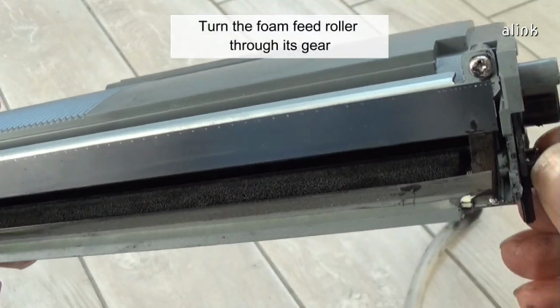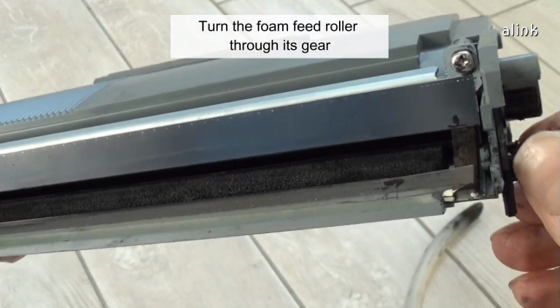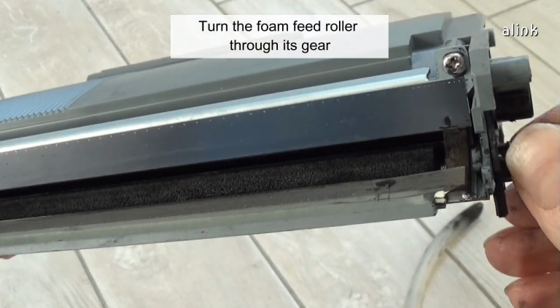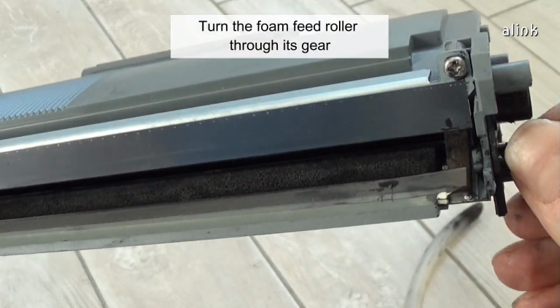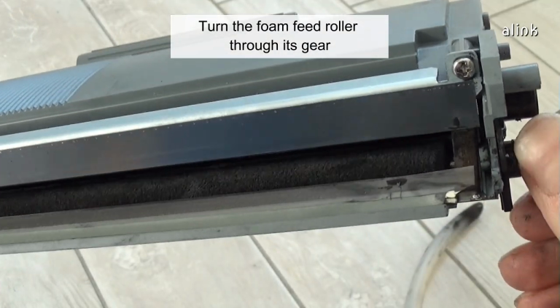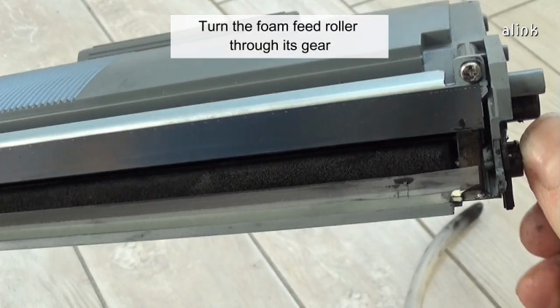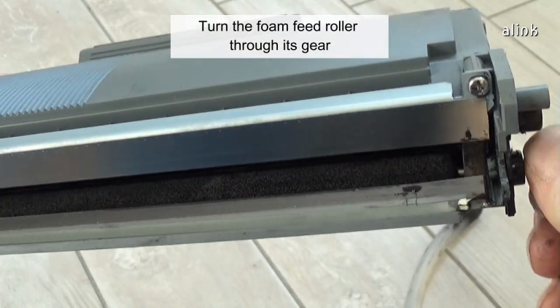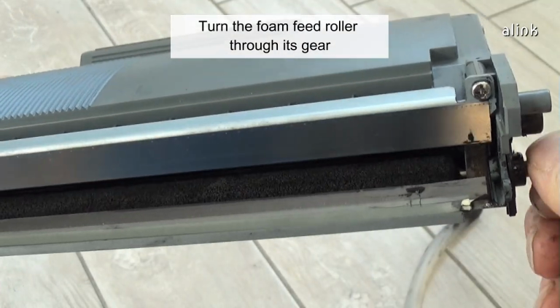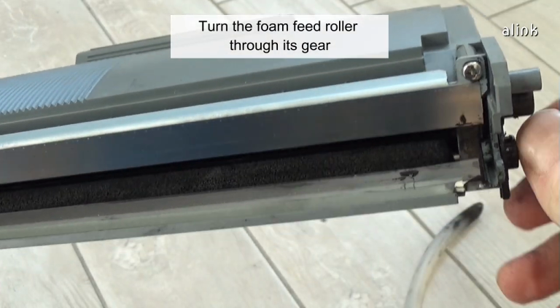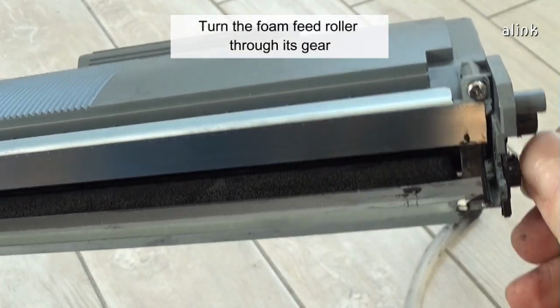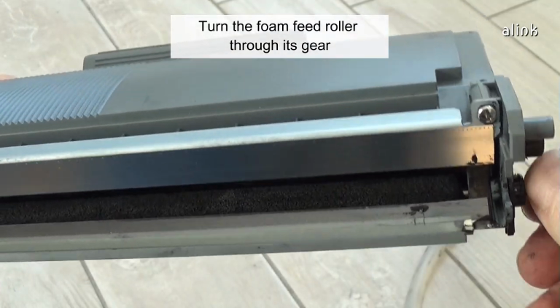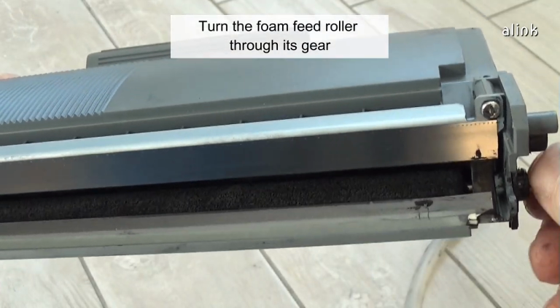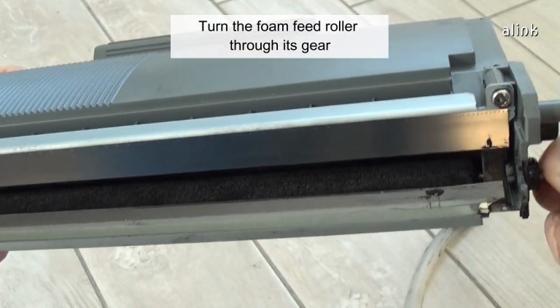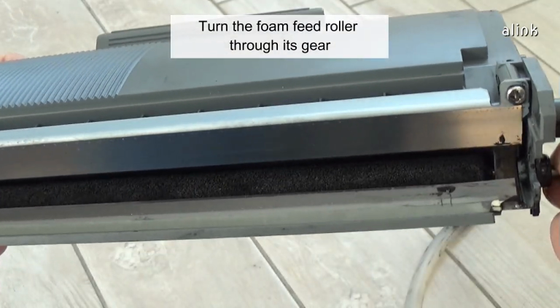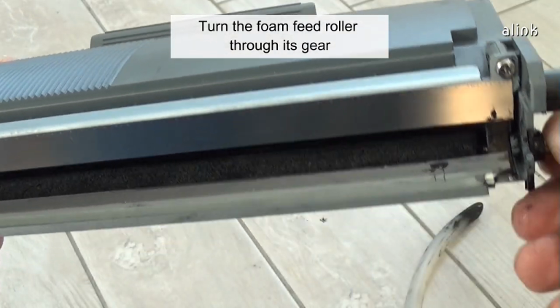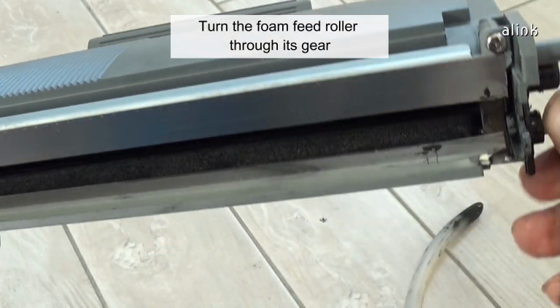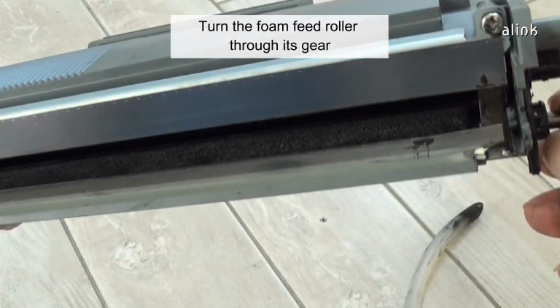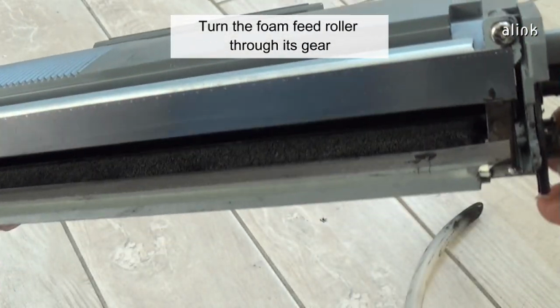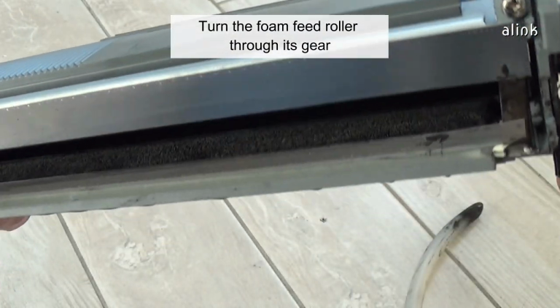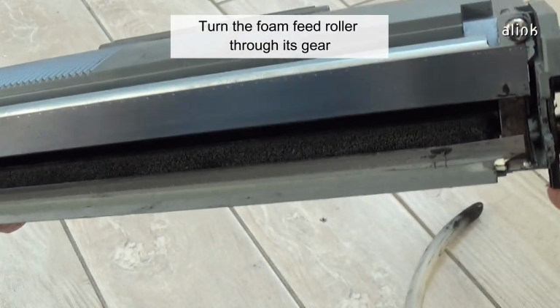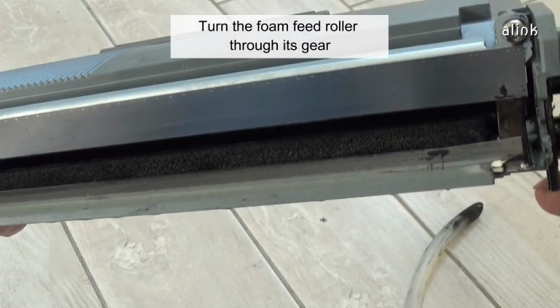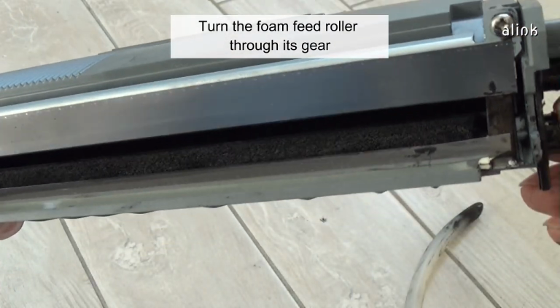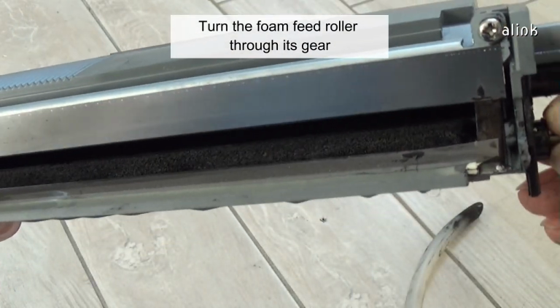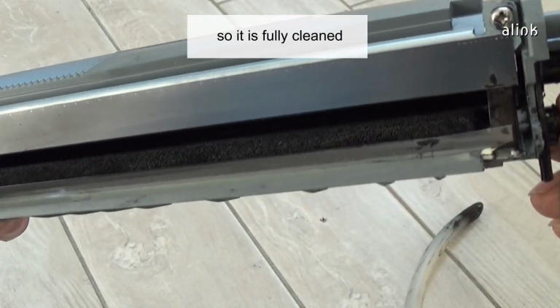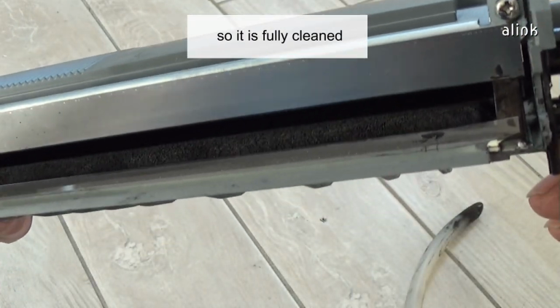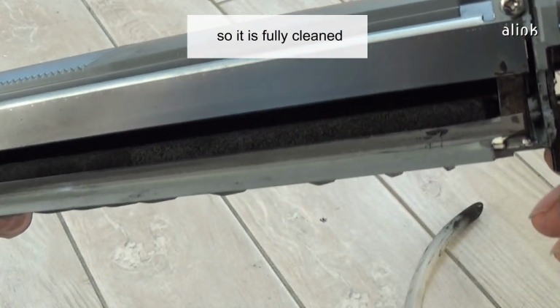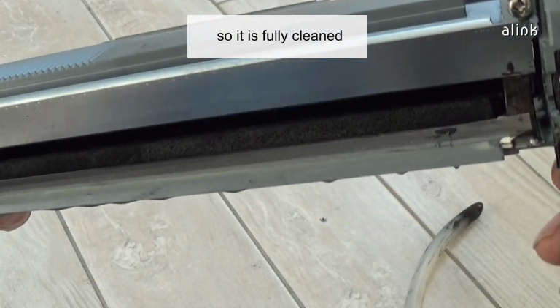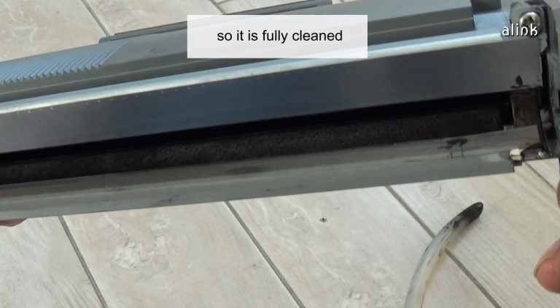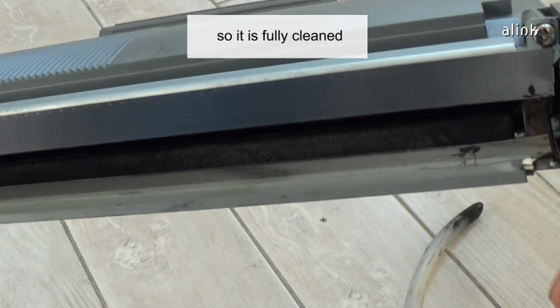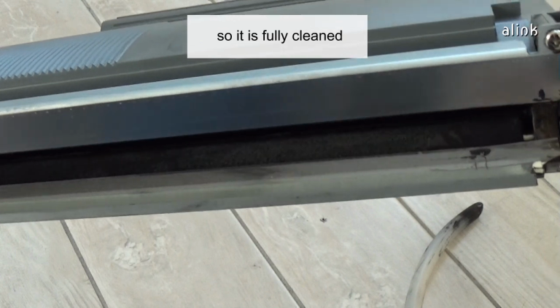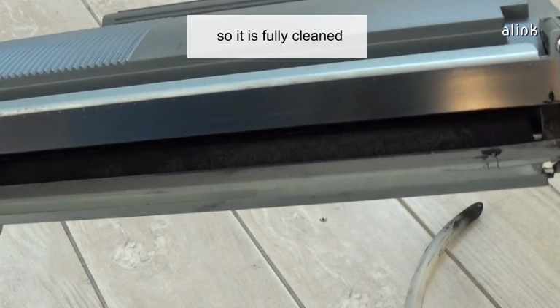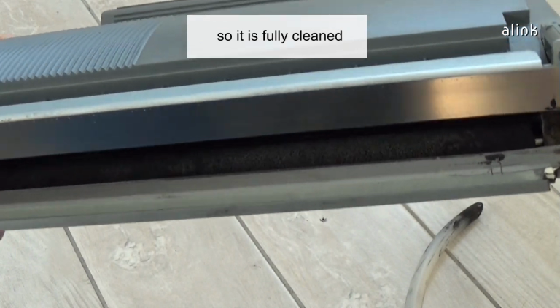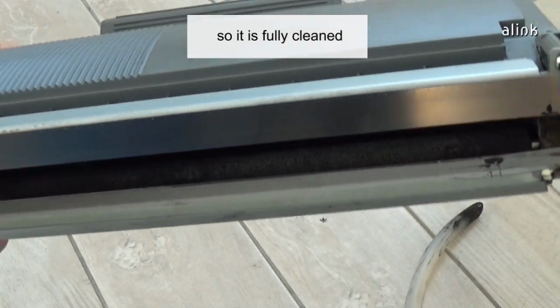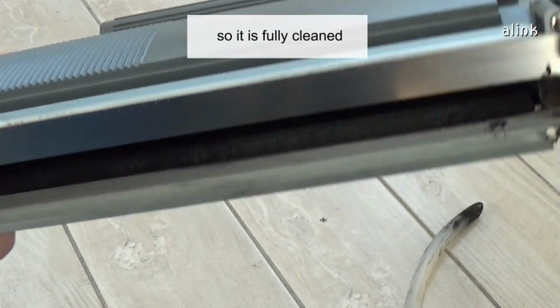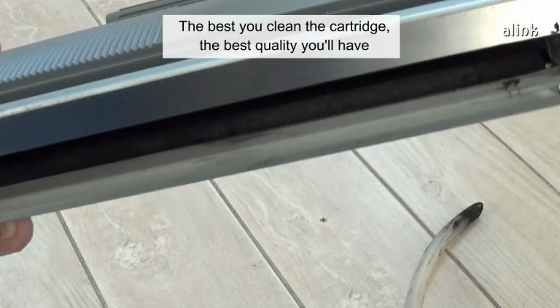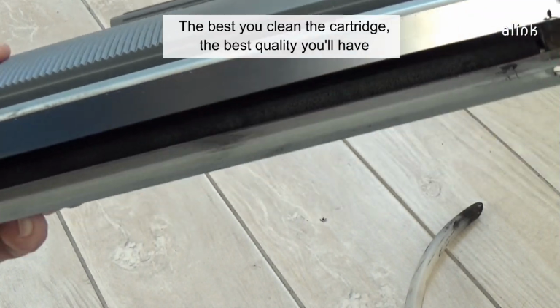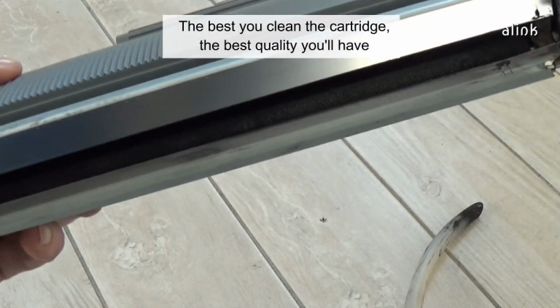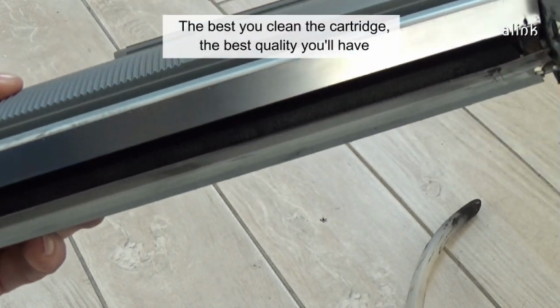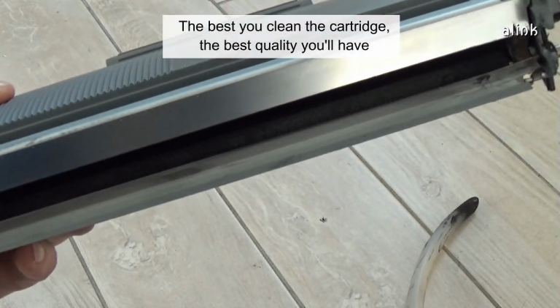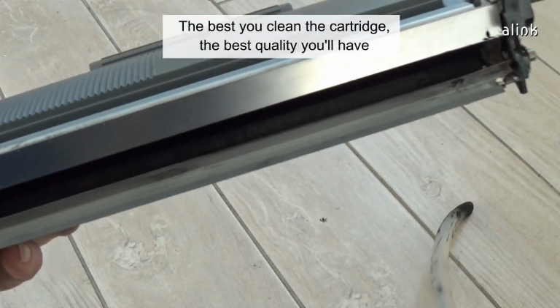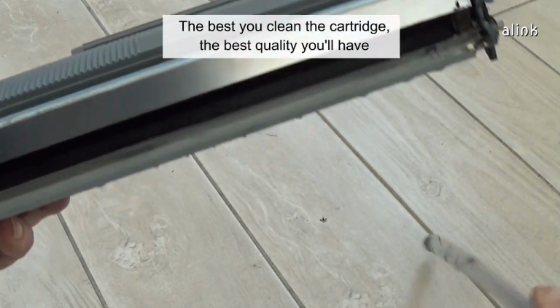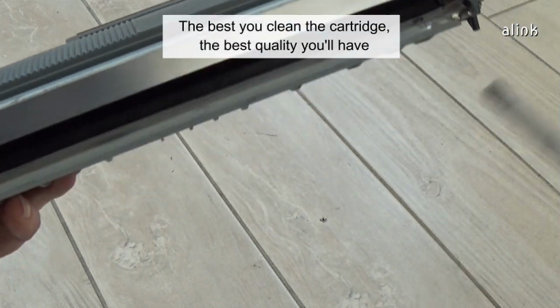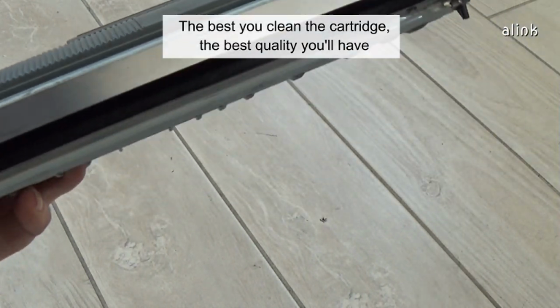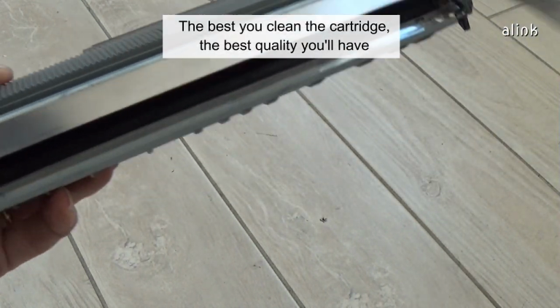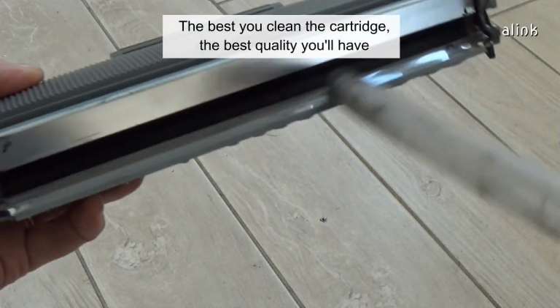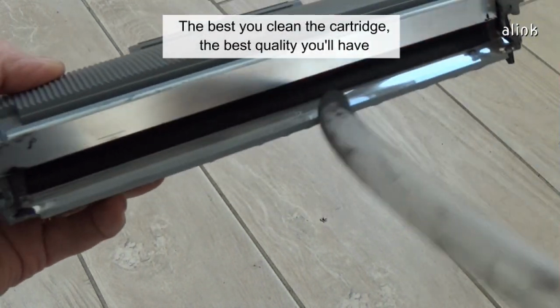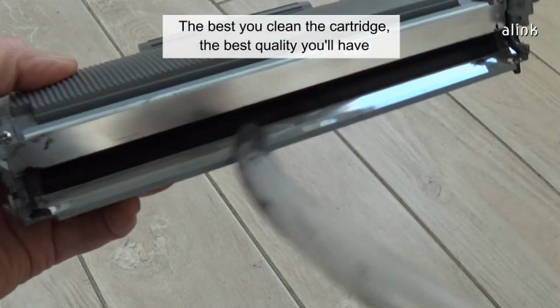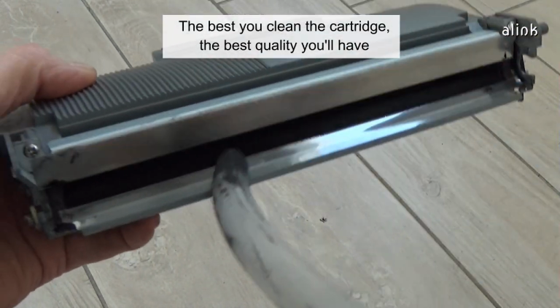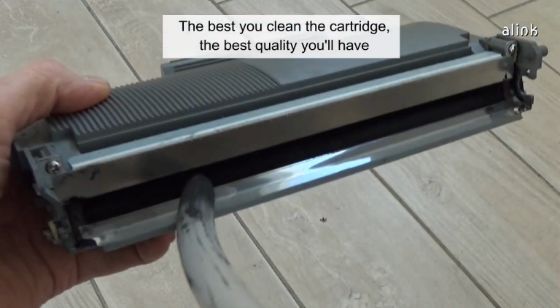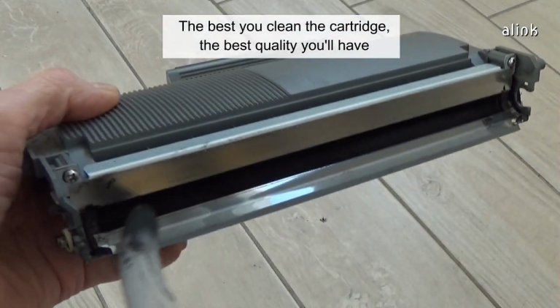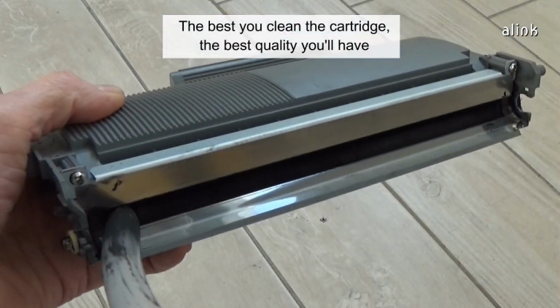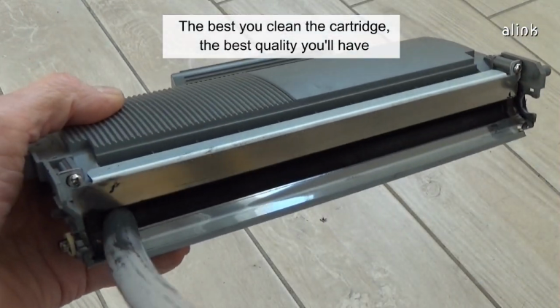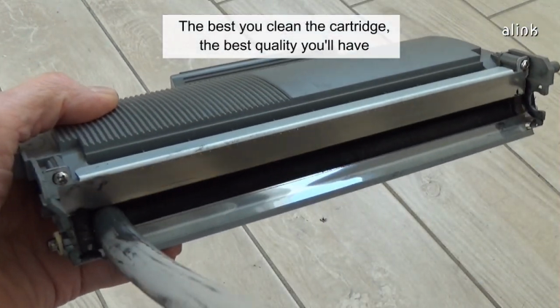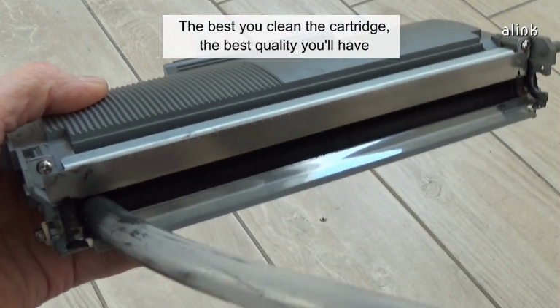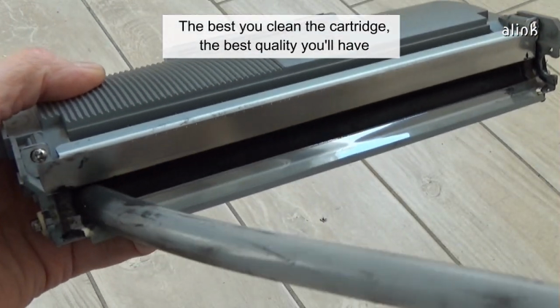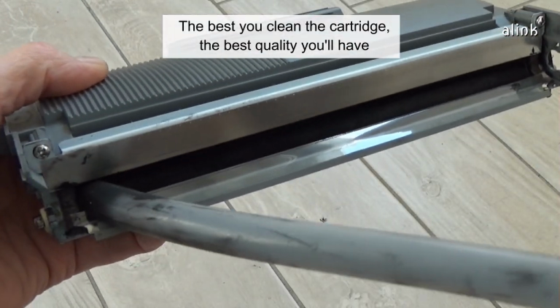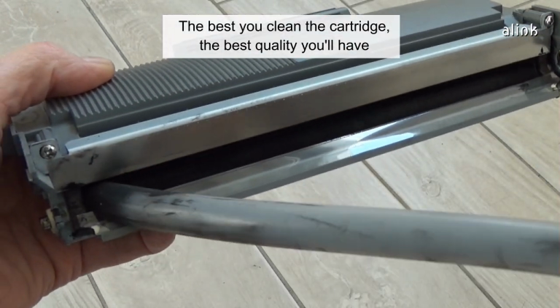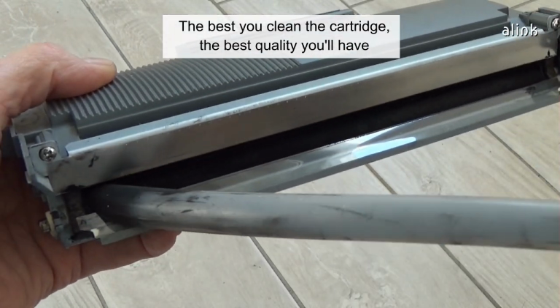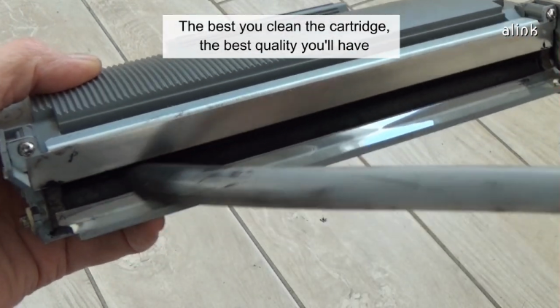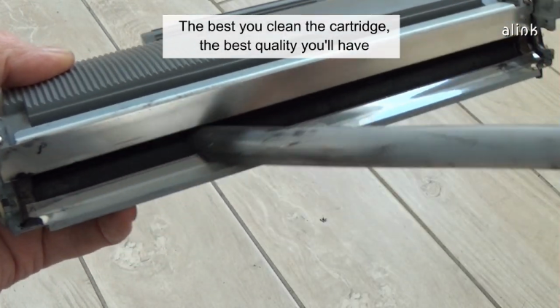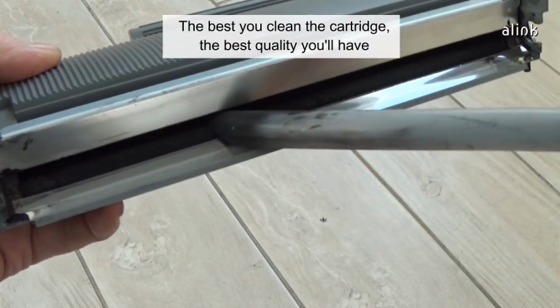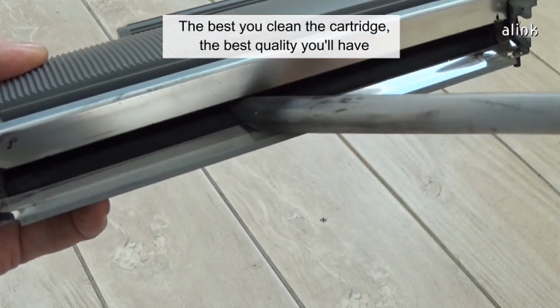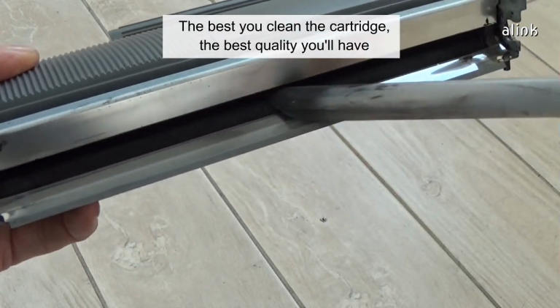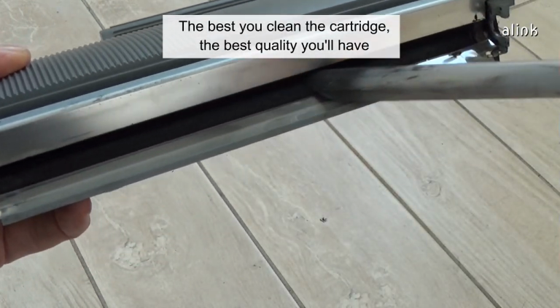If present, clean the foam roller inside the toner container. Turn the foam feed roller through its gear so it is fully cleaned. The better you clean the cartridge, the better quality you'll have.